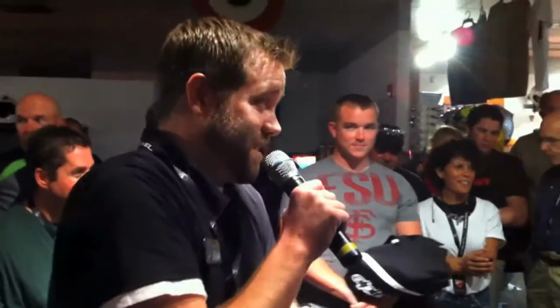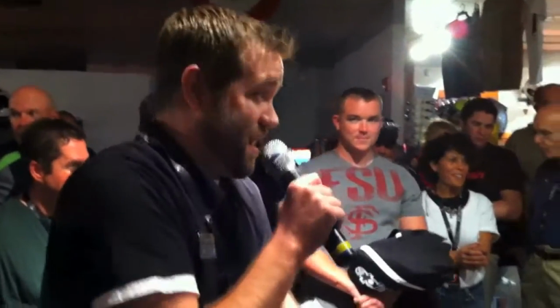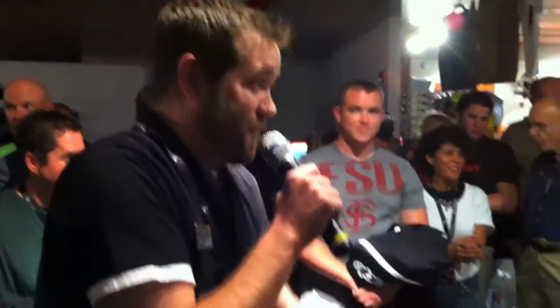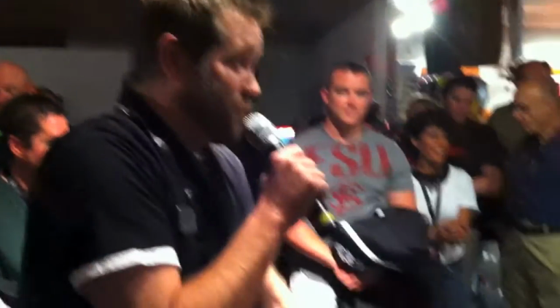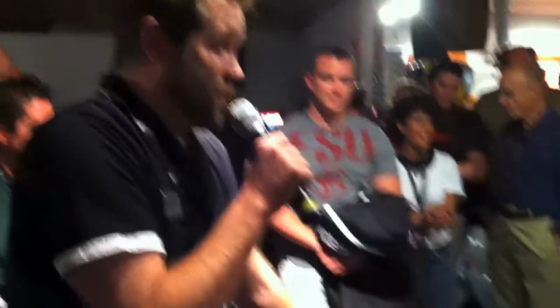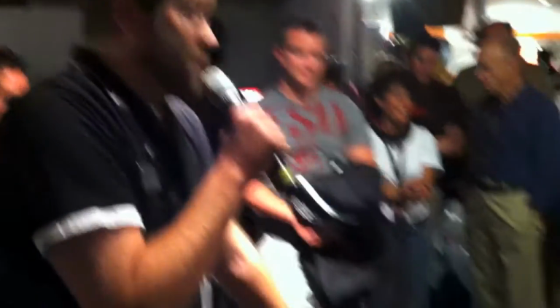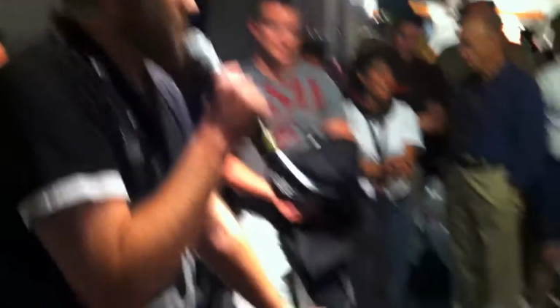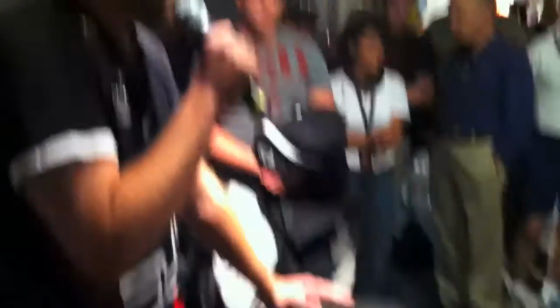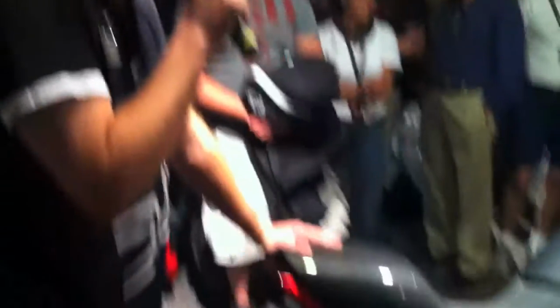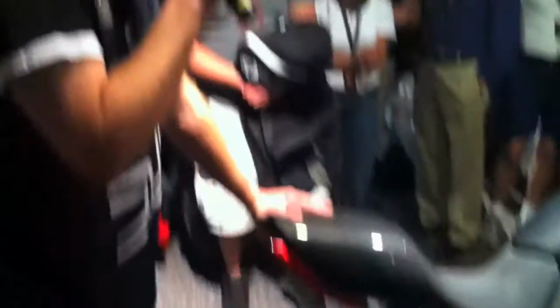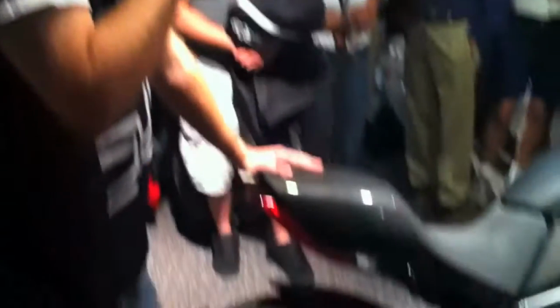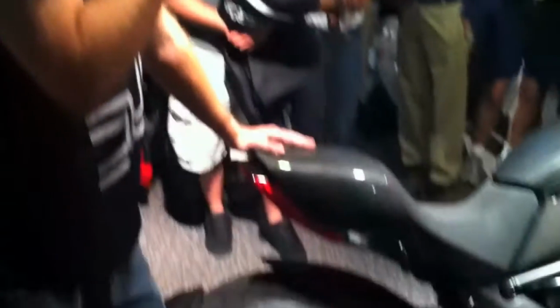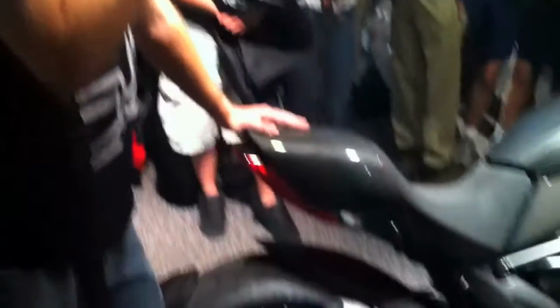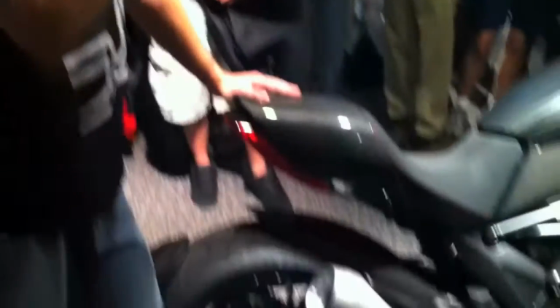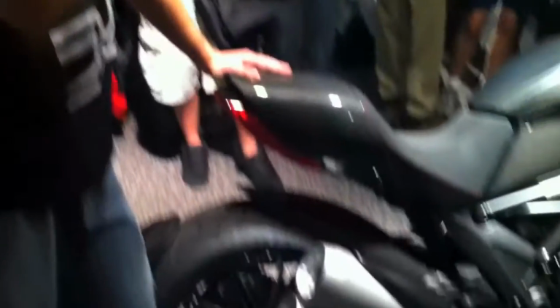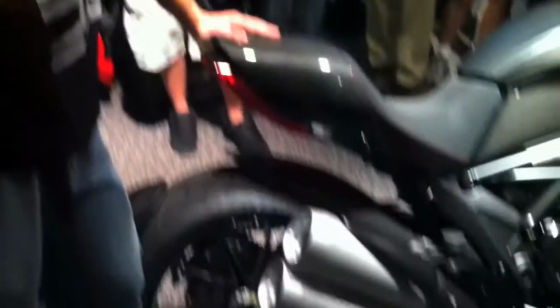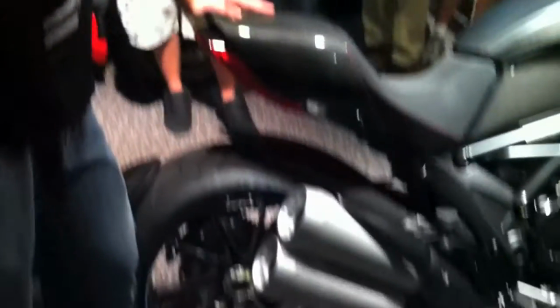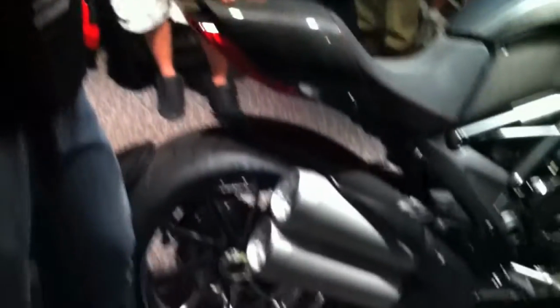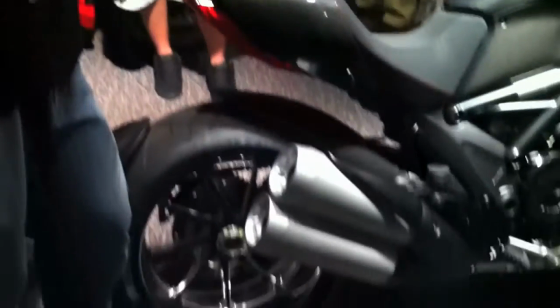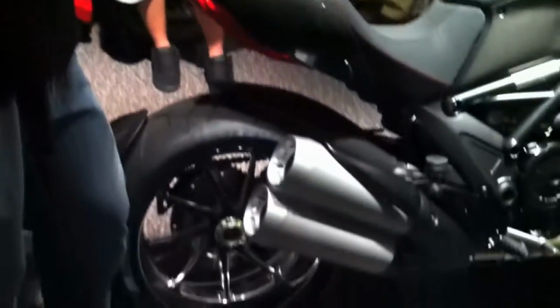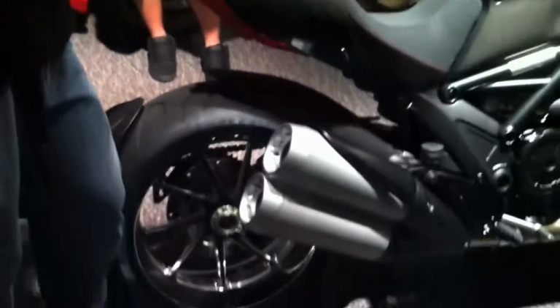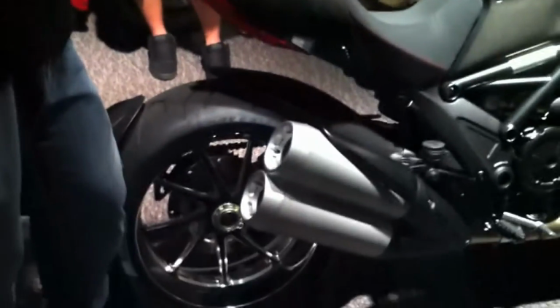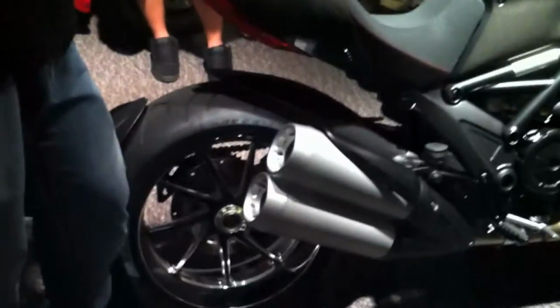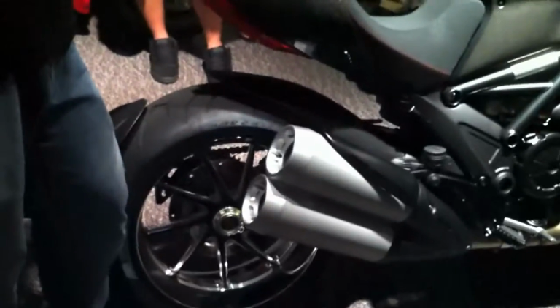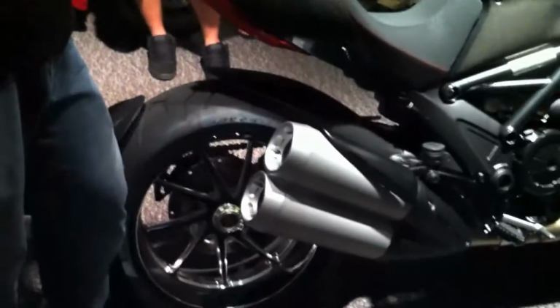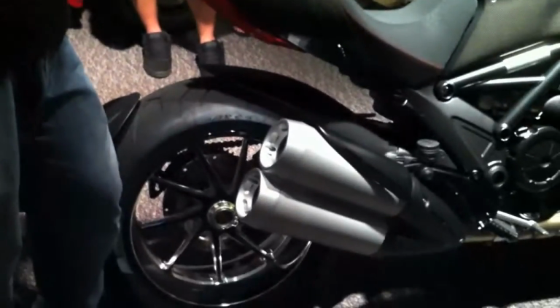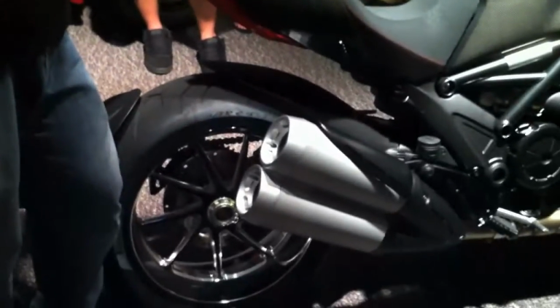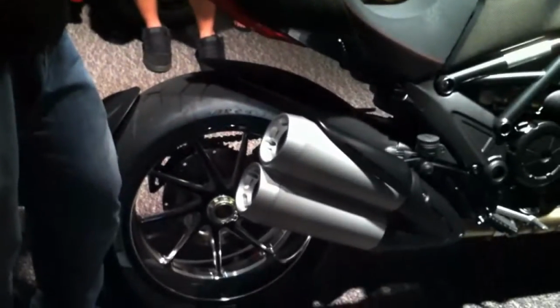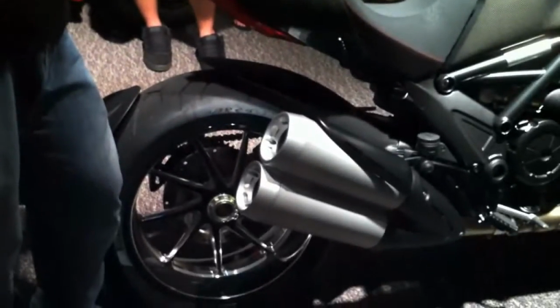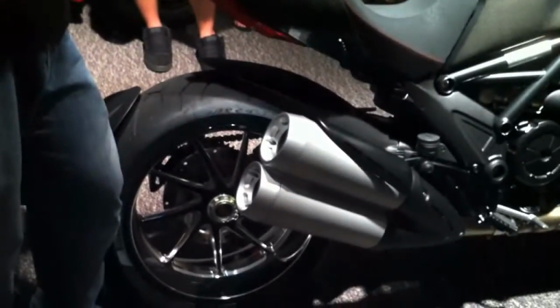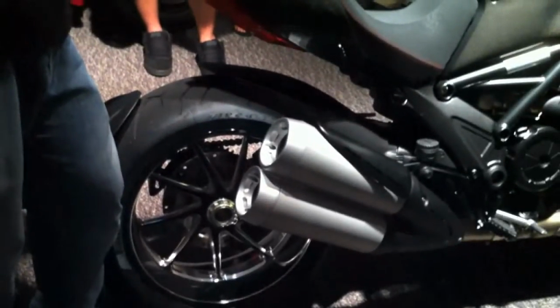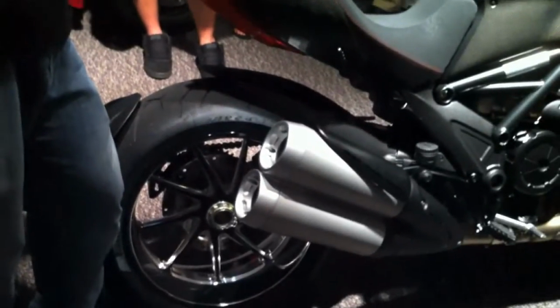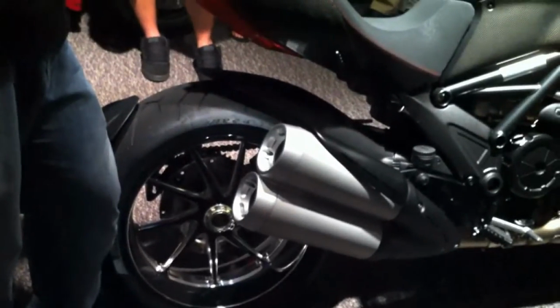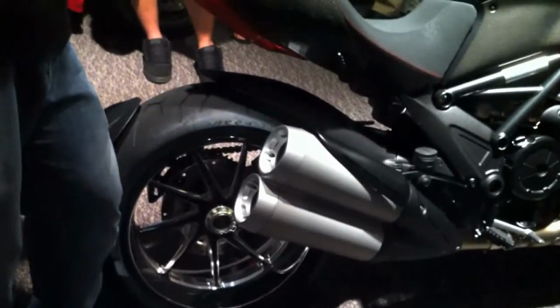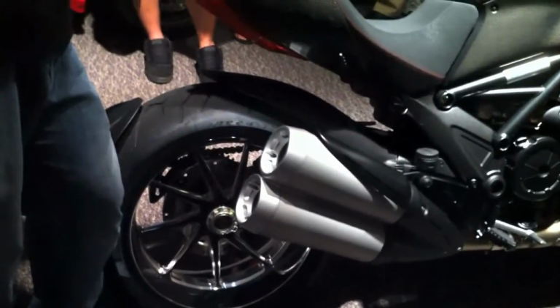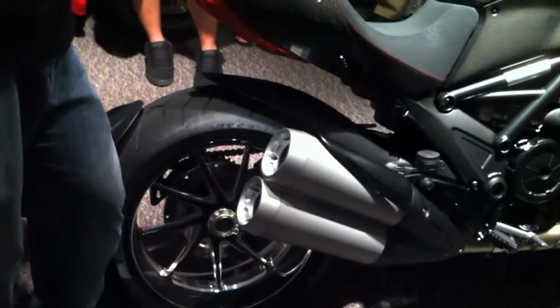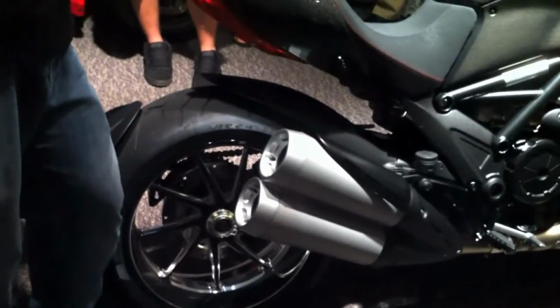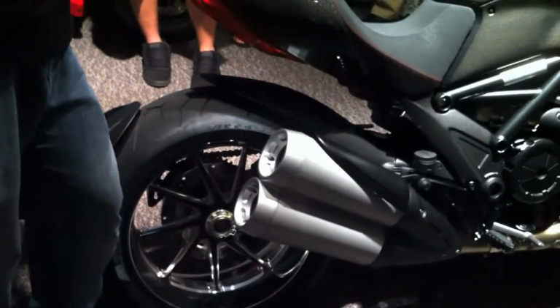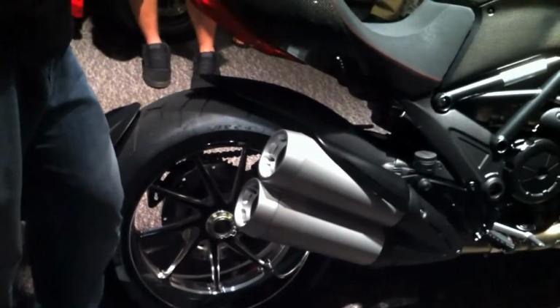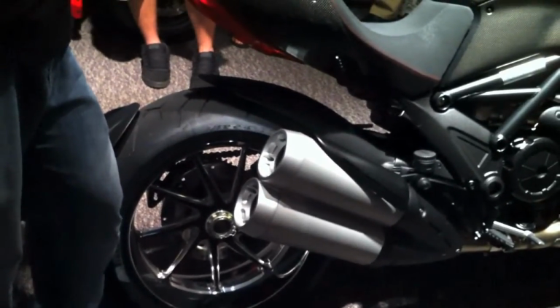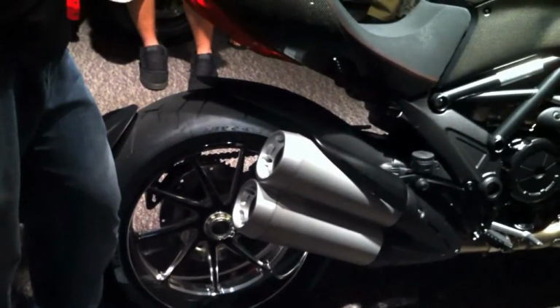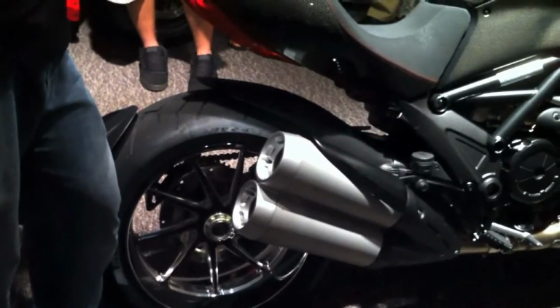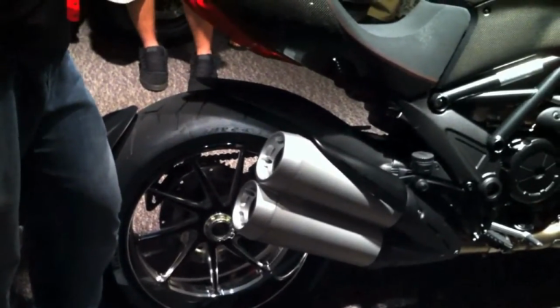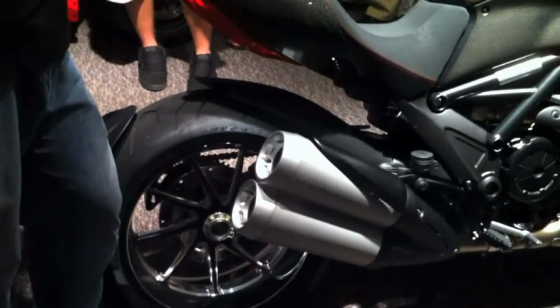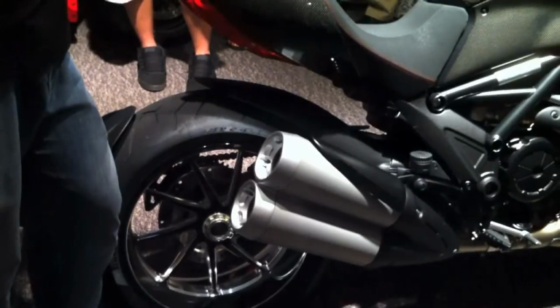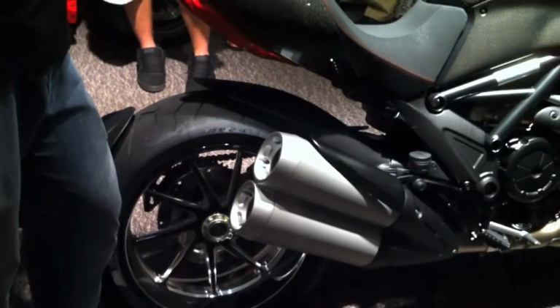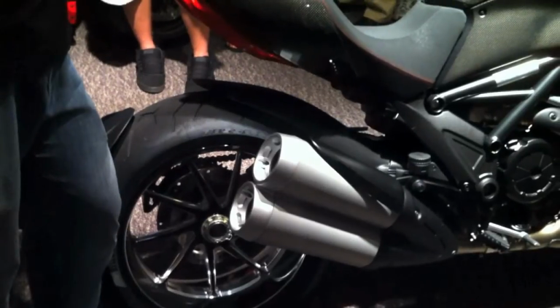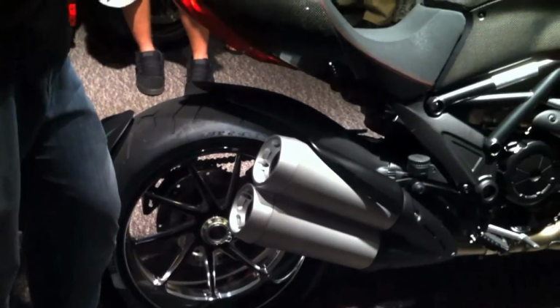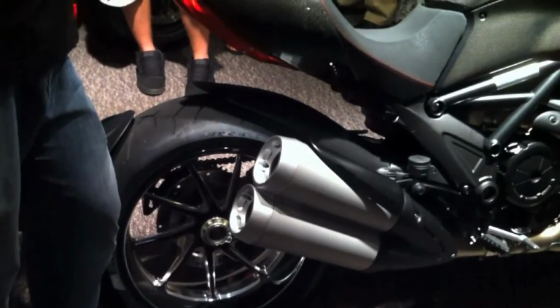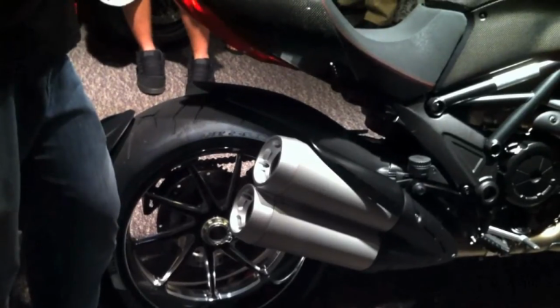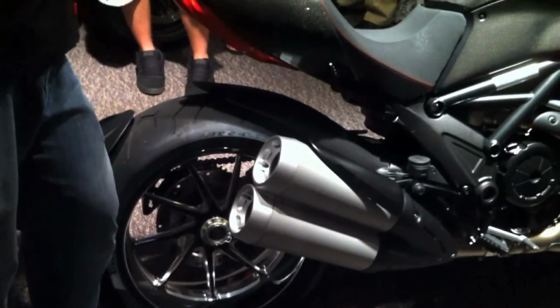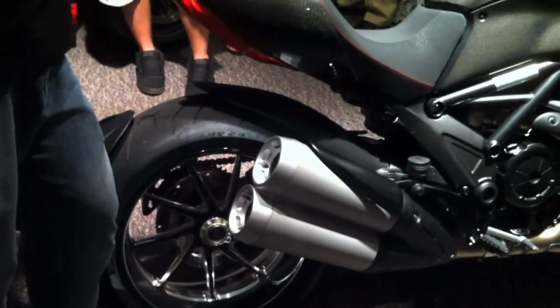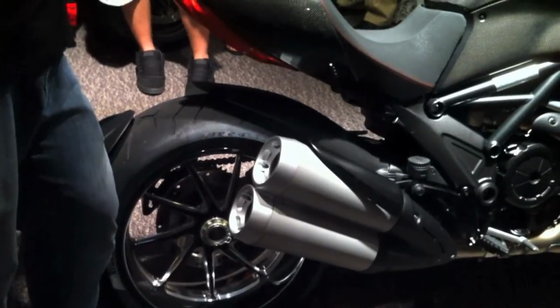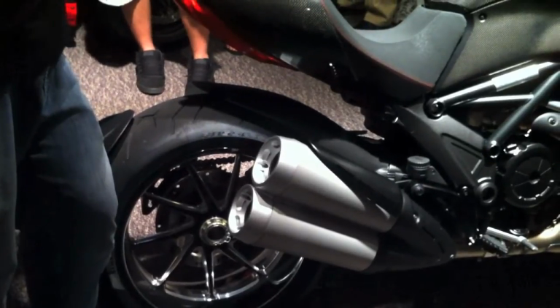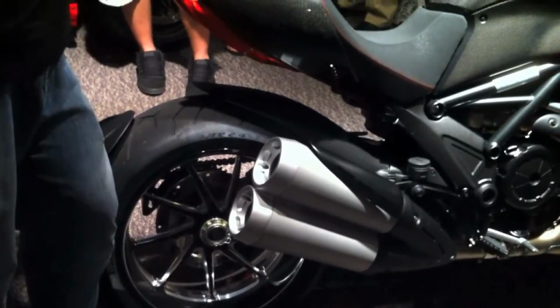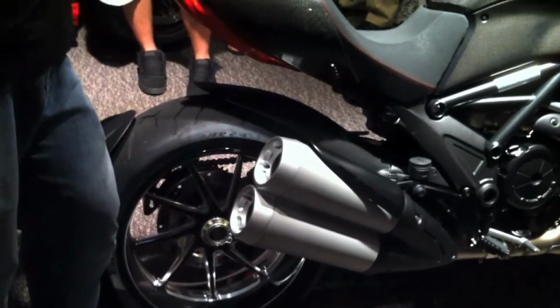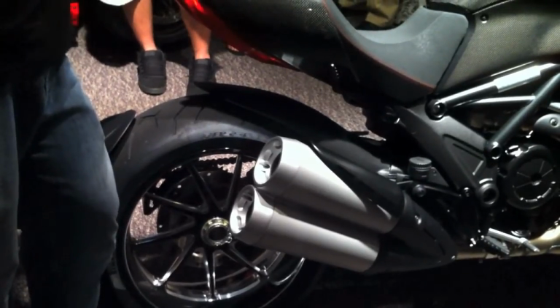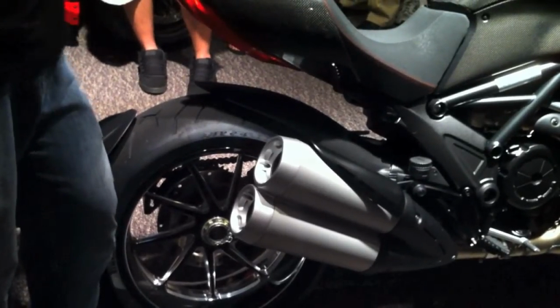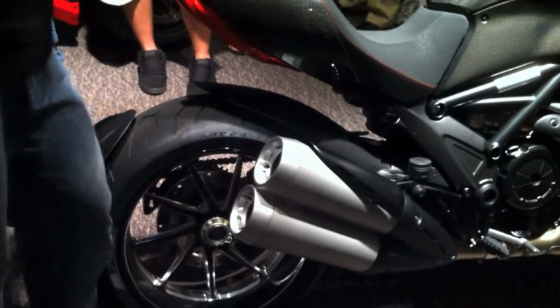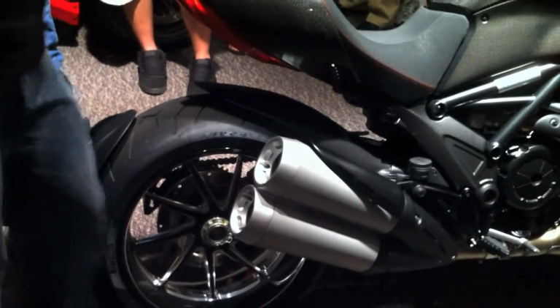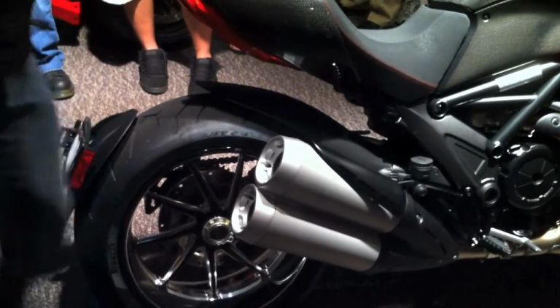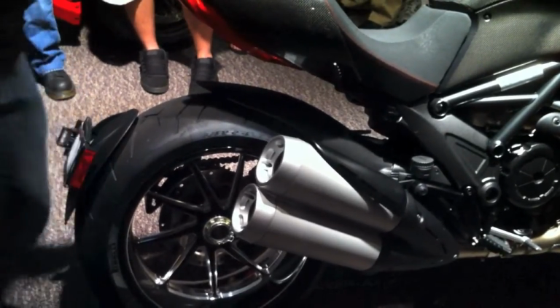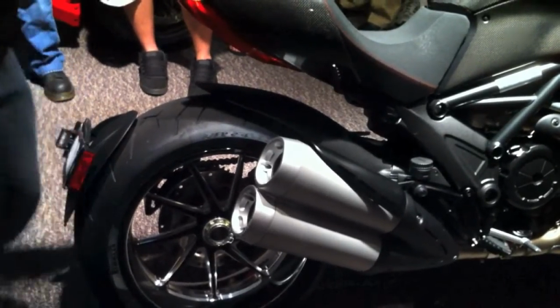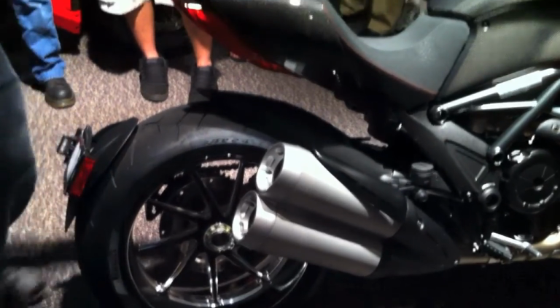I've ridden it. Bo's ridden it. We will have a demo here shortly. It is incredibly fast.